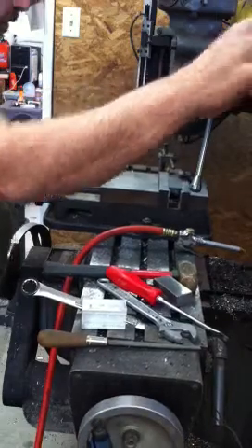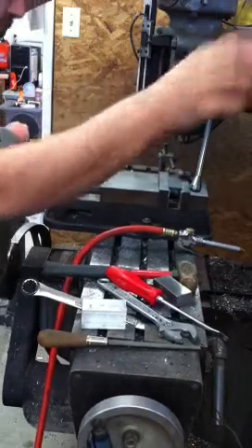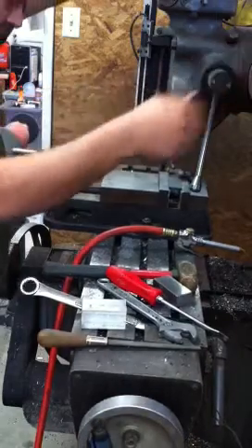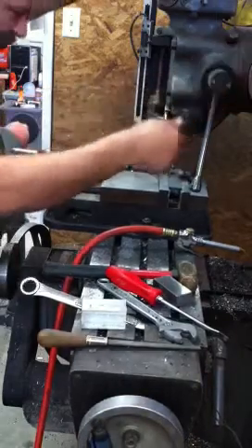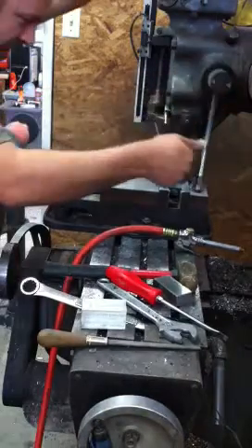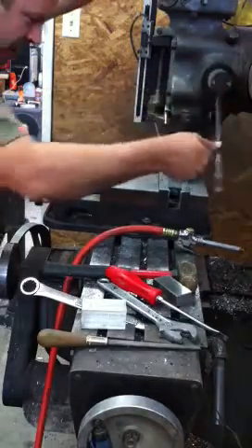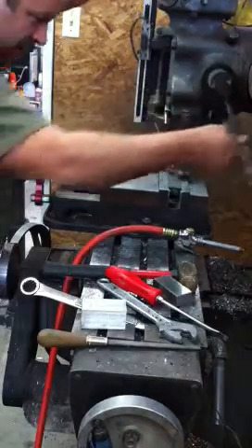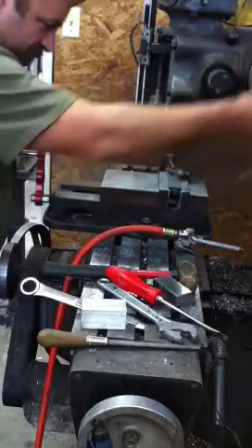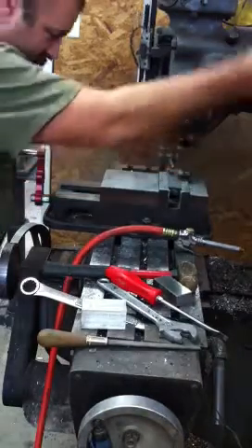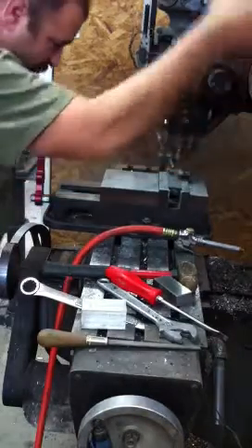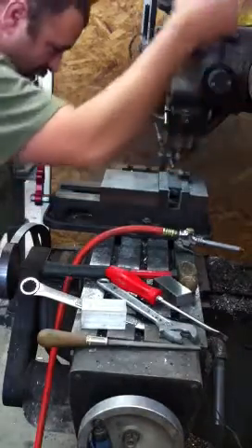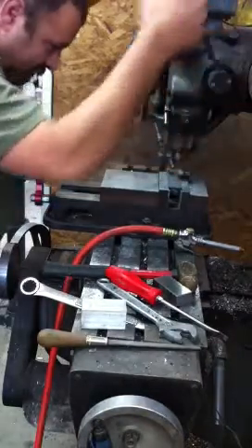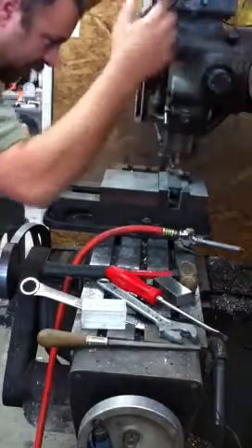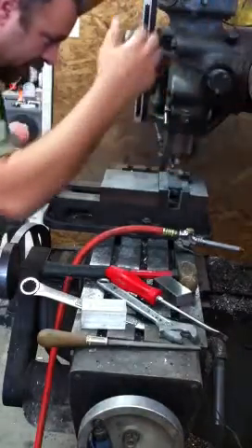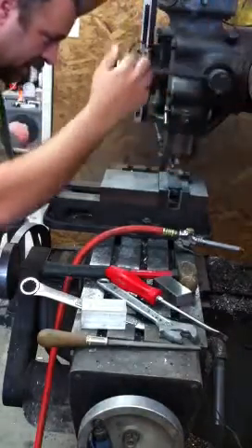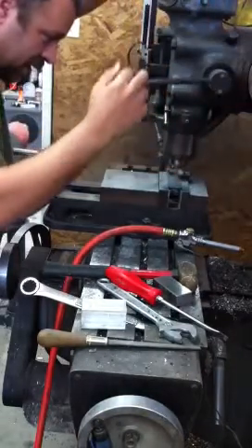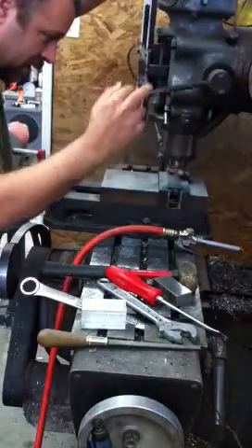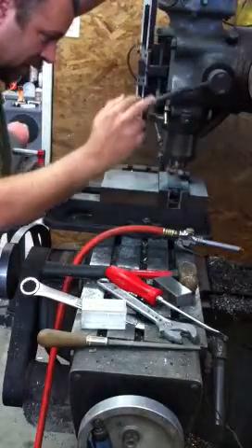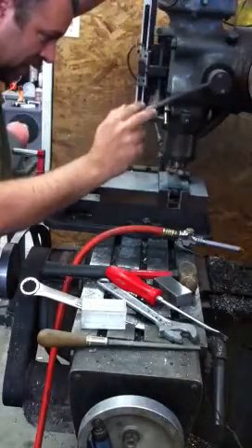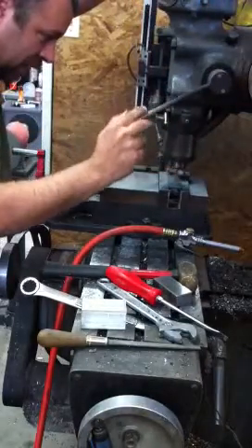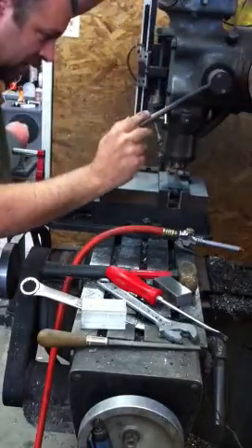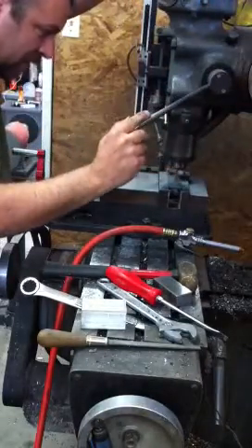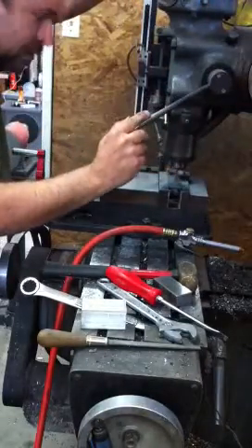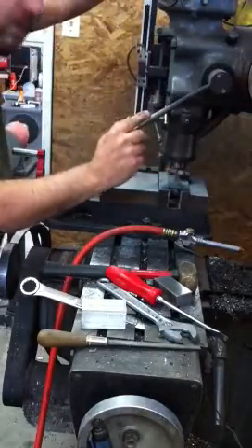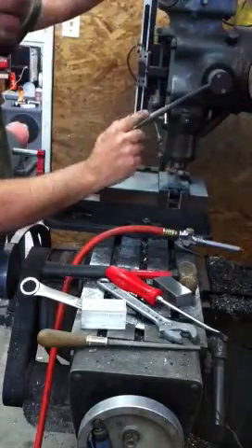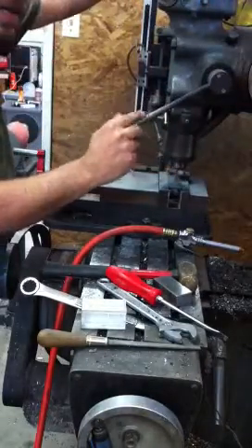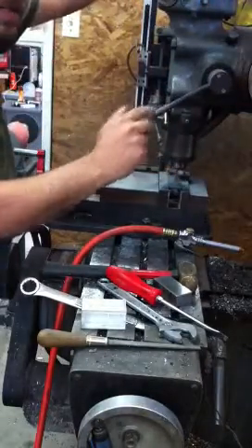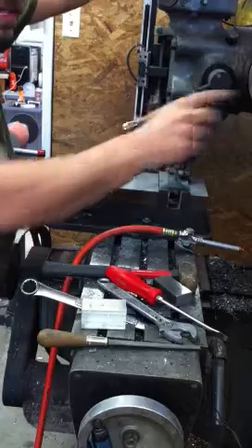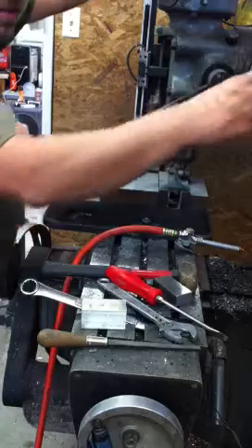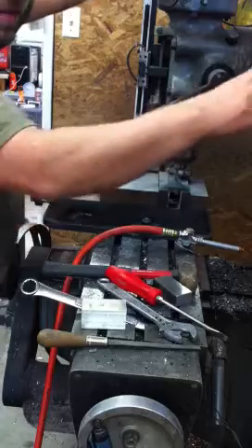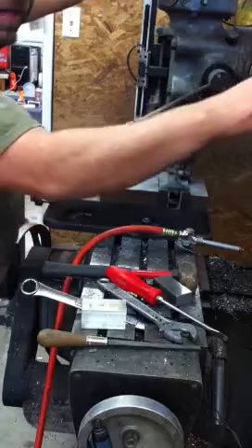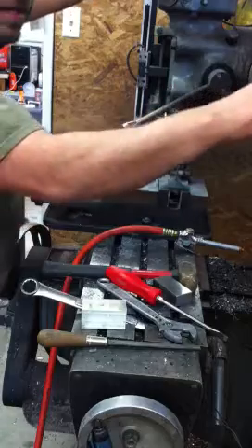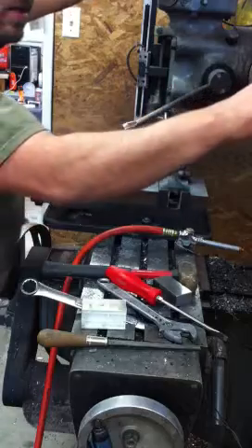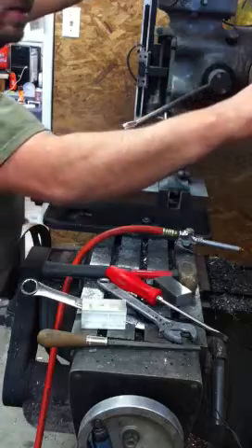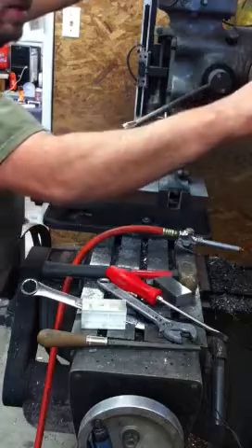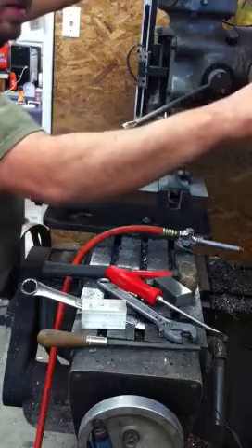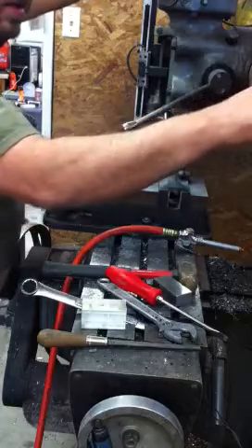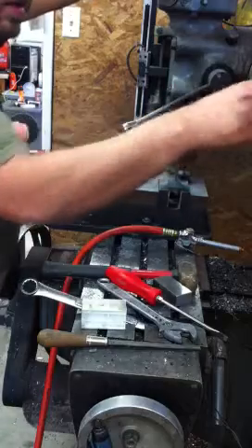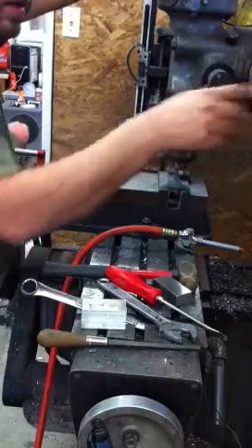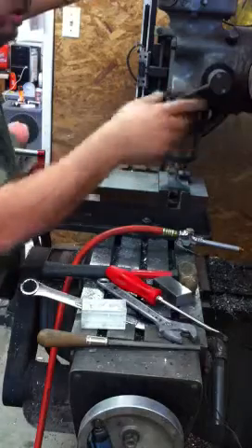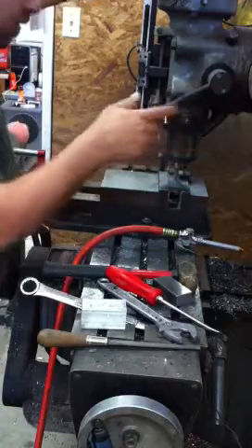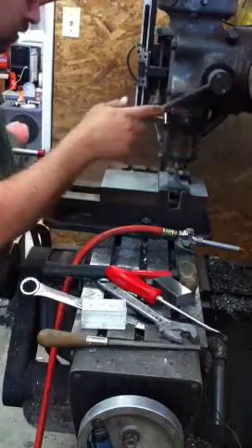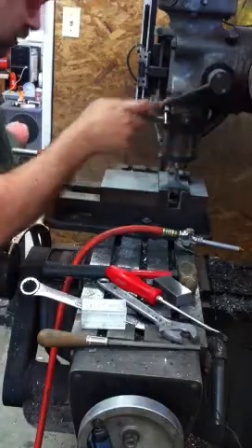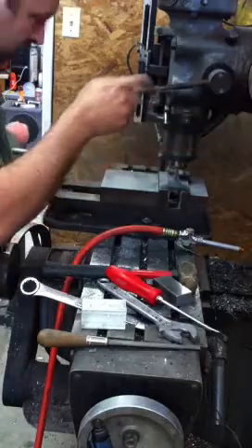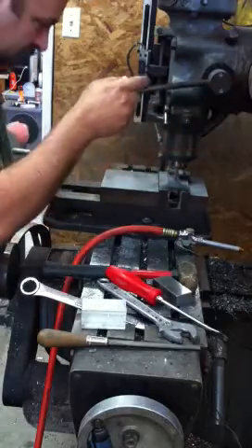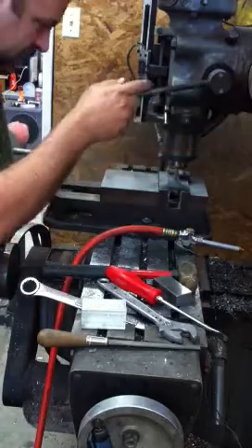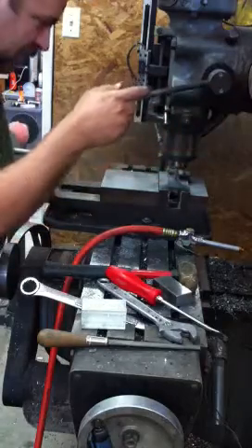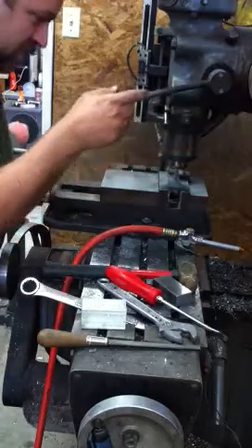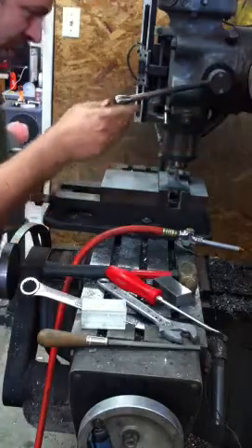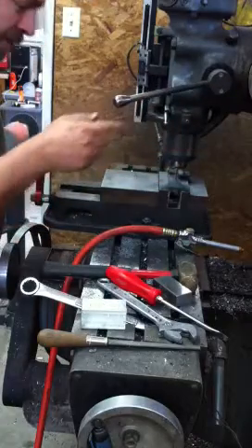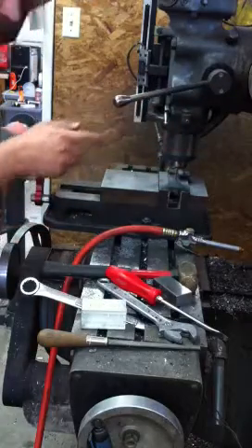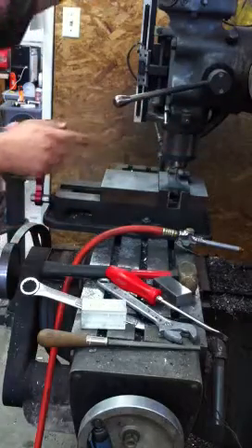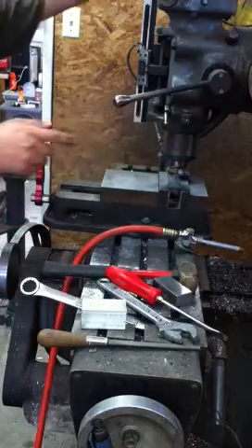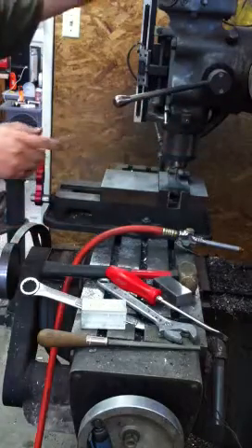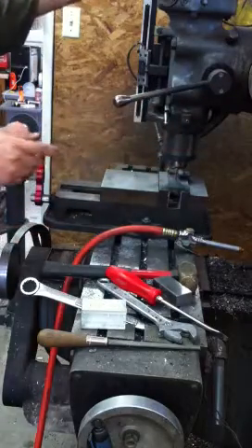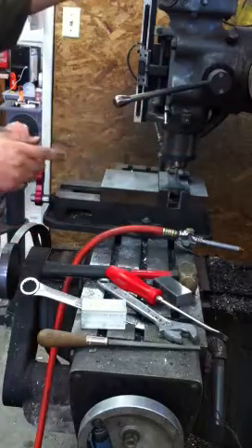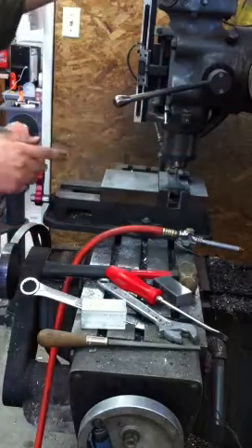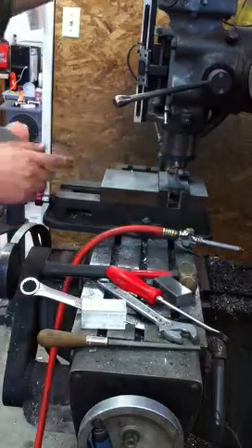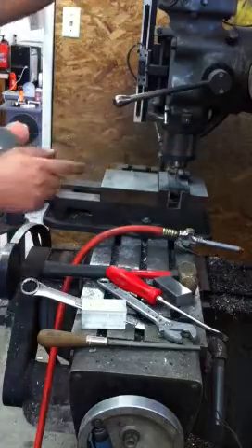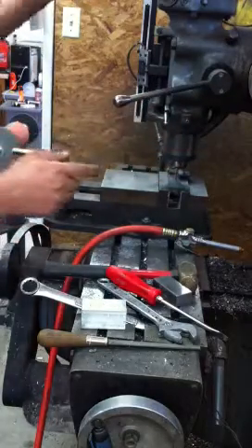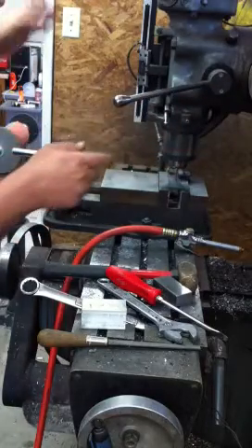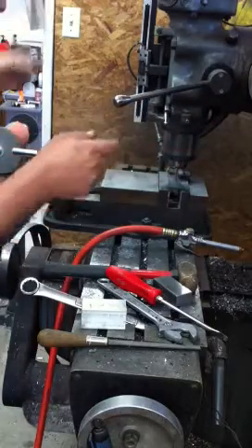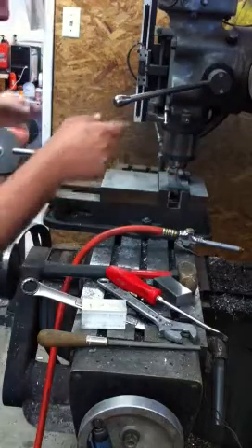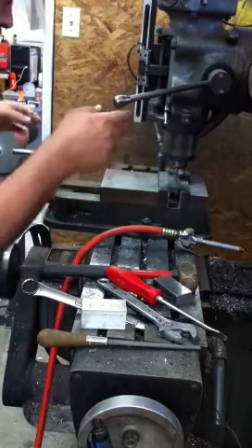First thing I do is move to a point and come down so I can set my zero to that, so I know how deep I need to go.